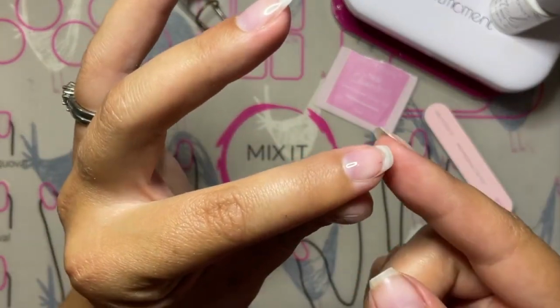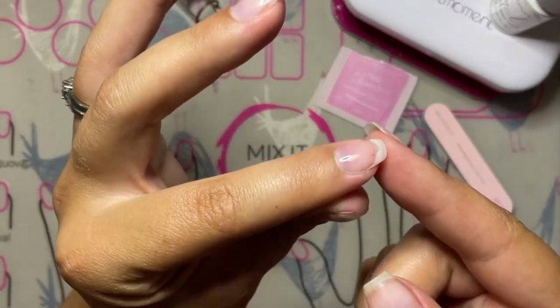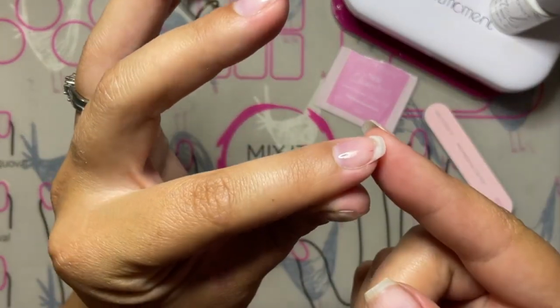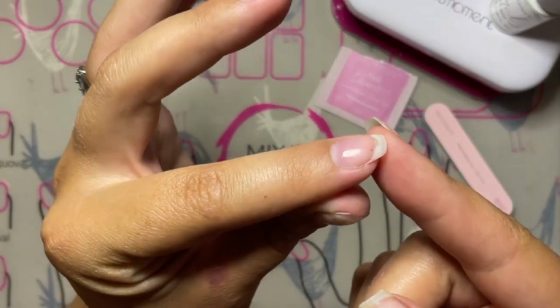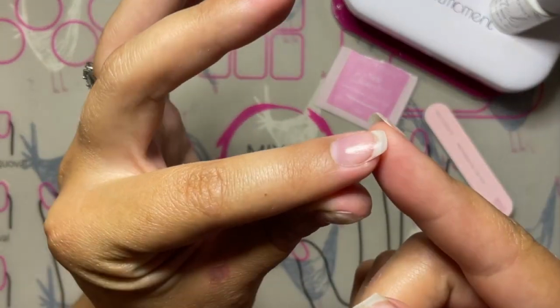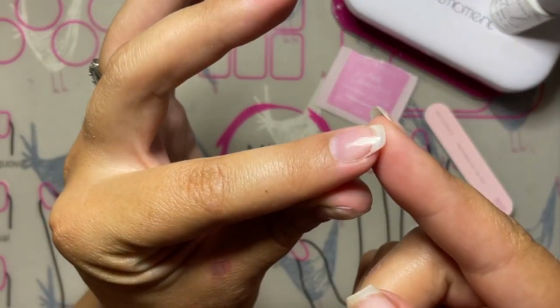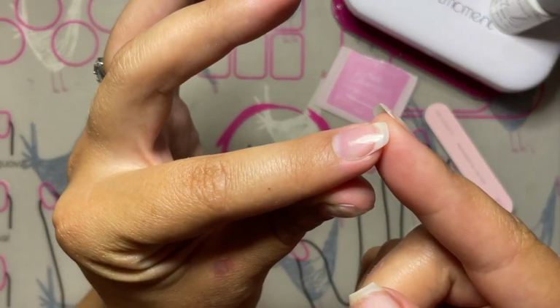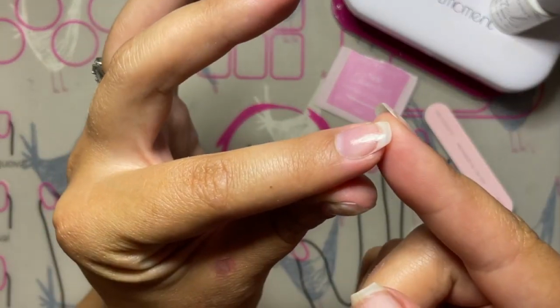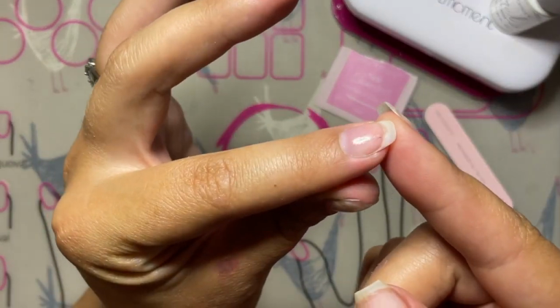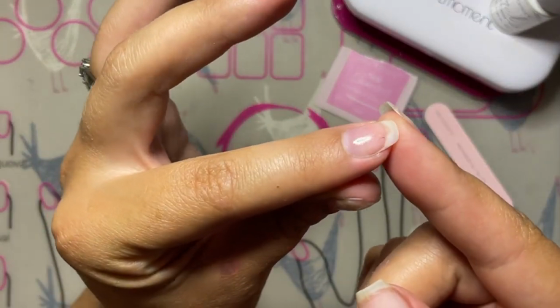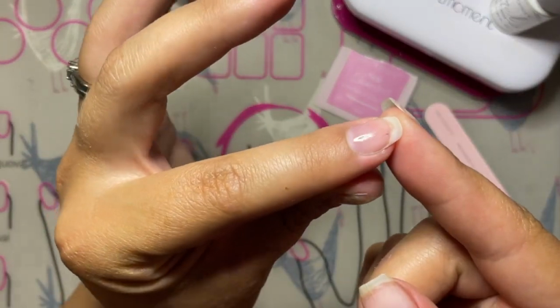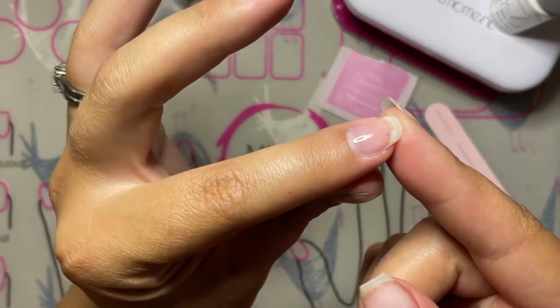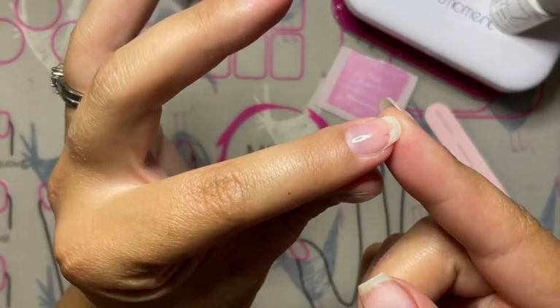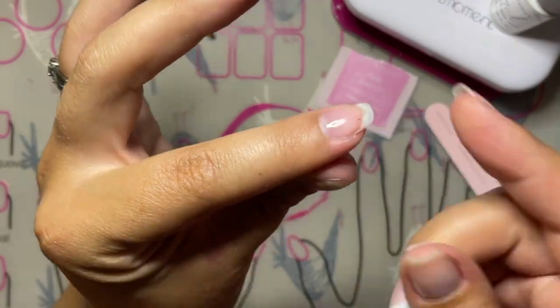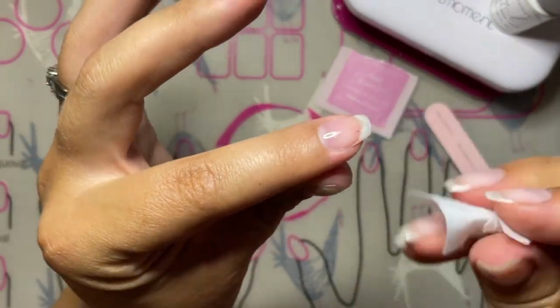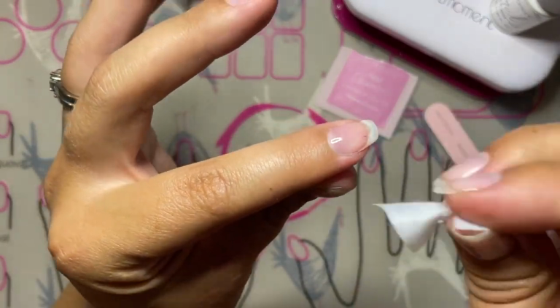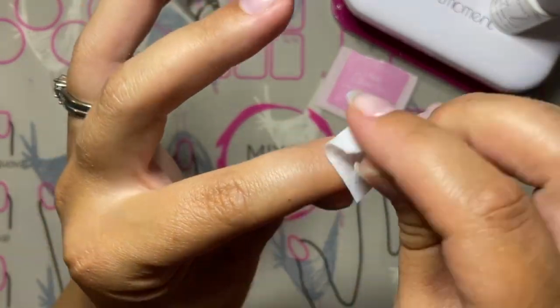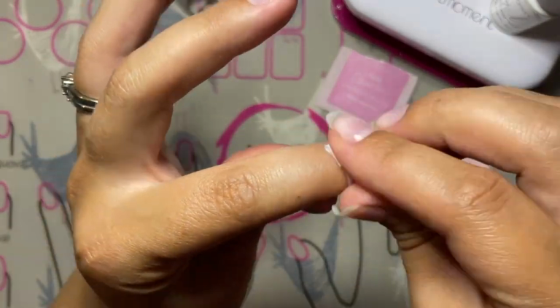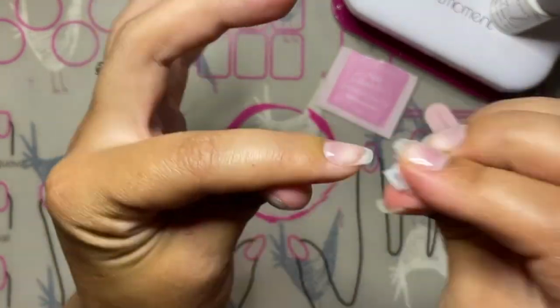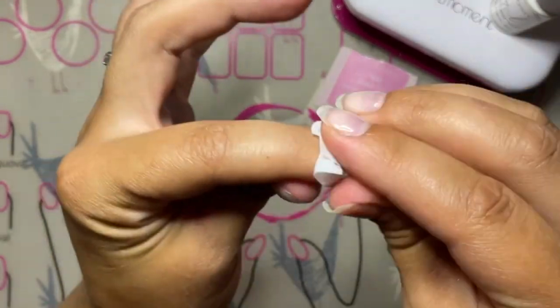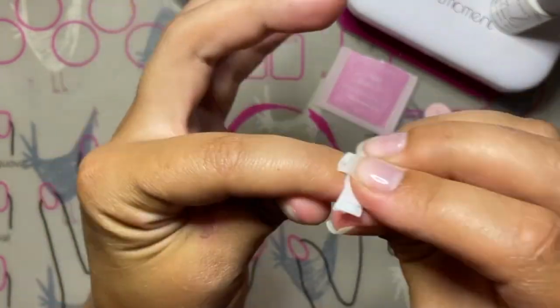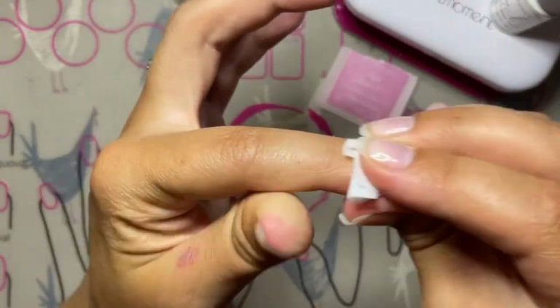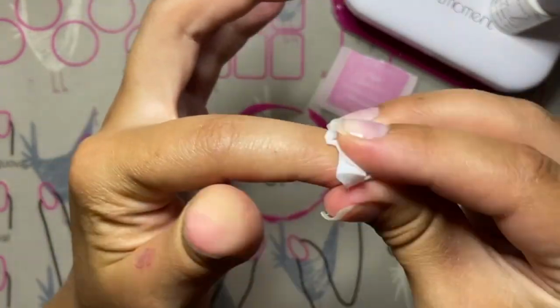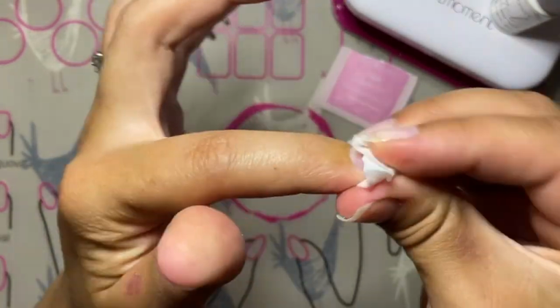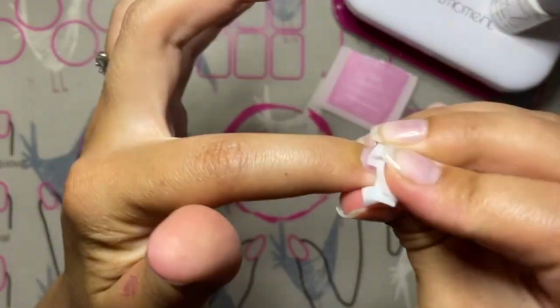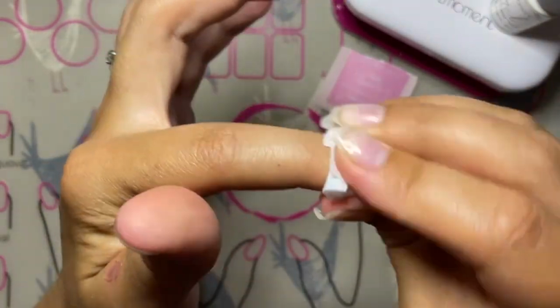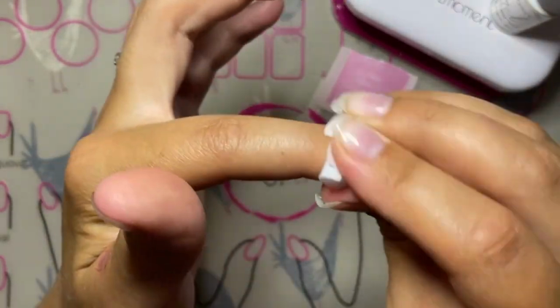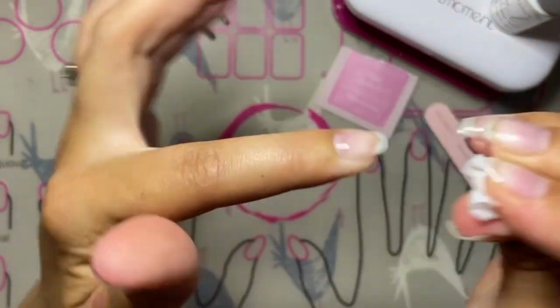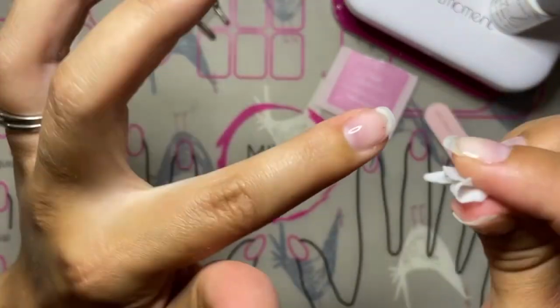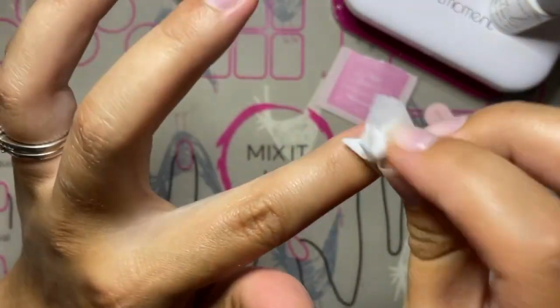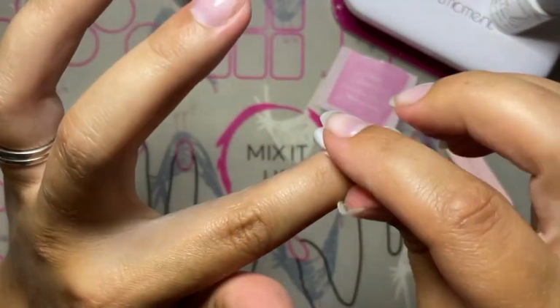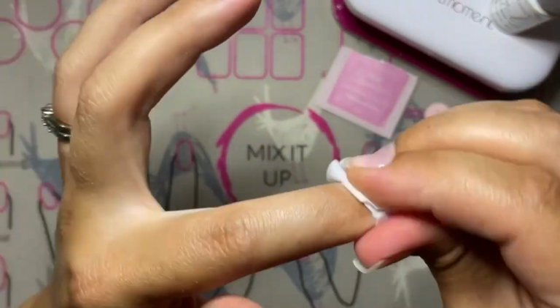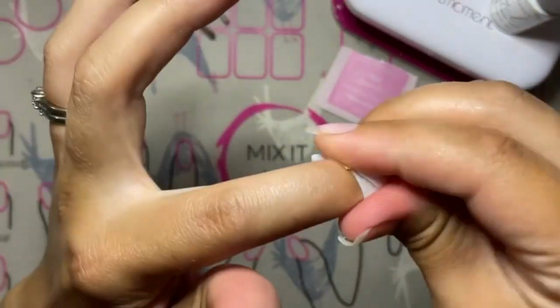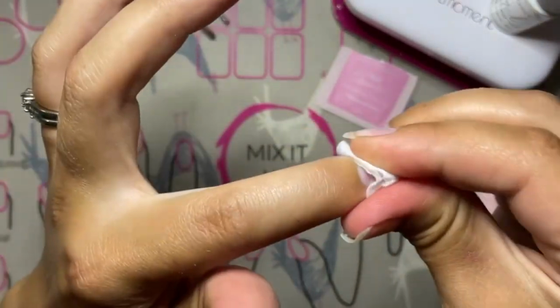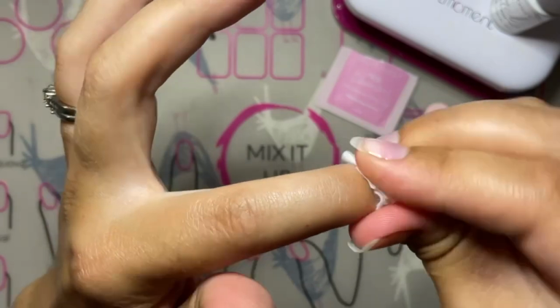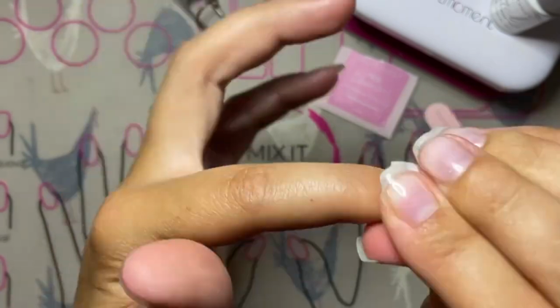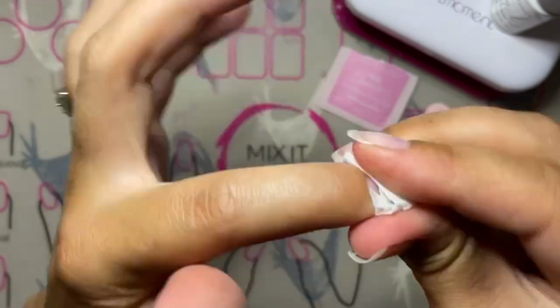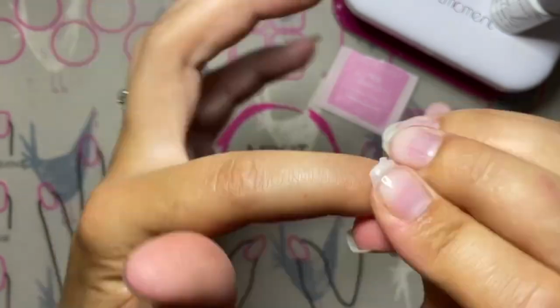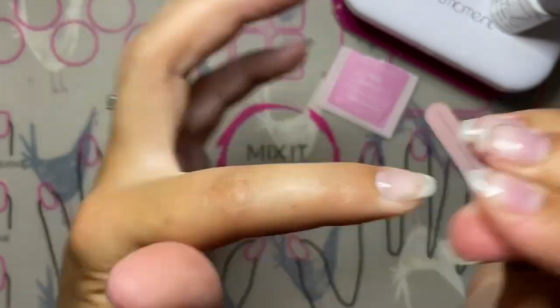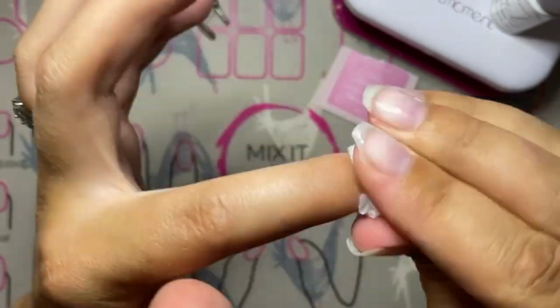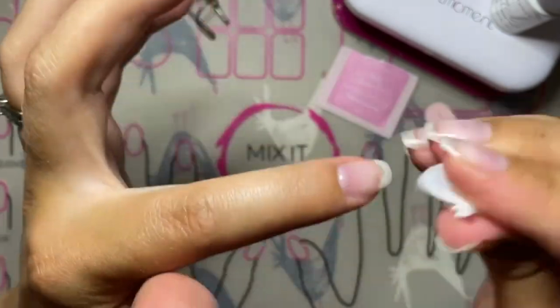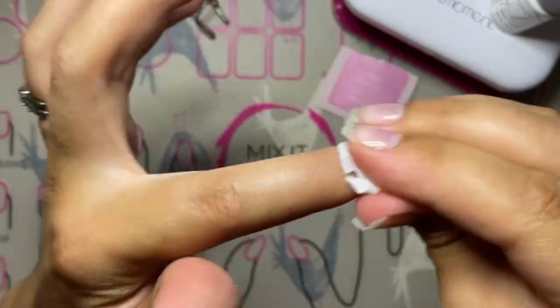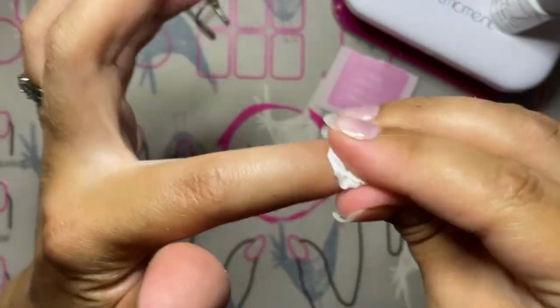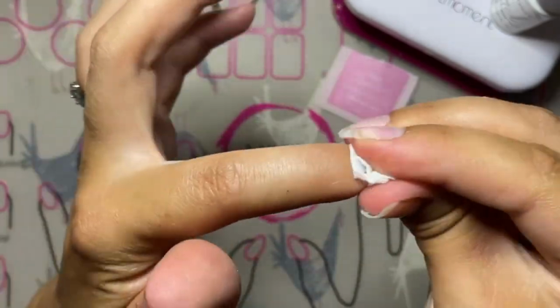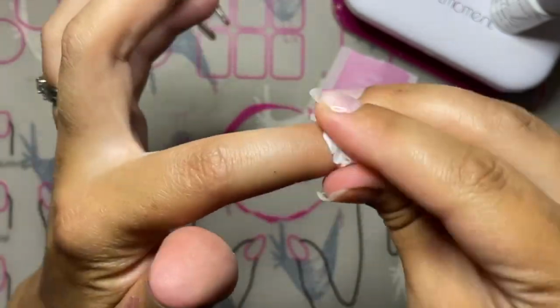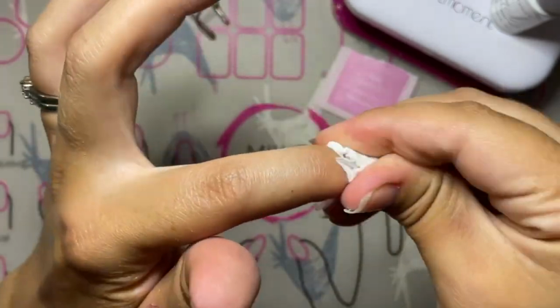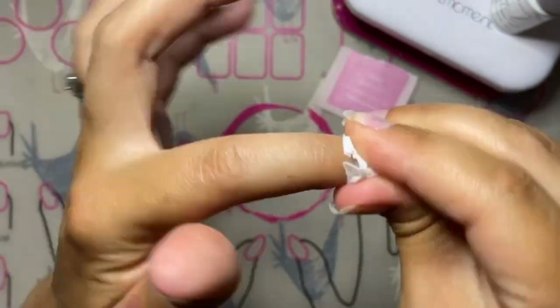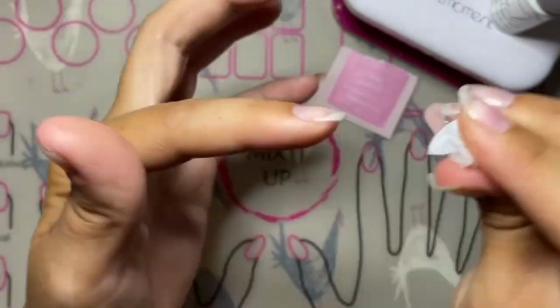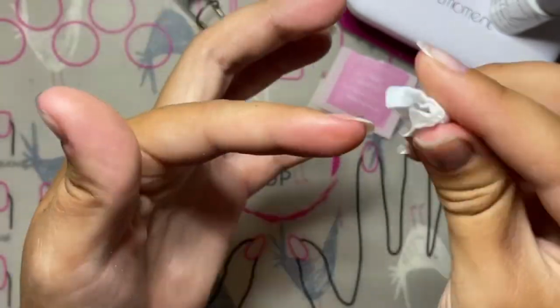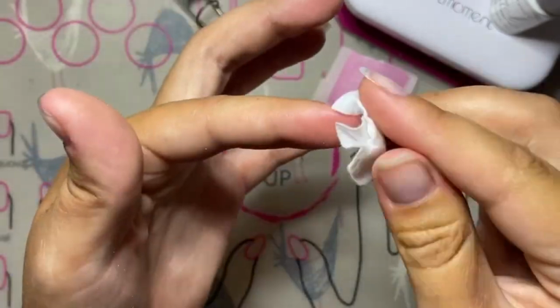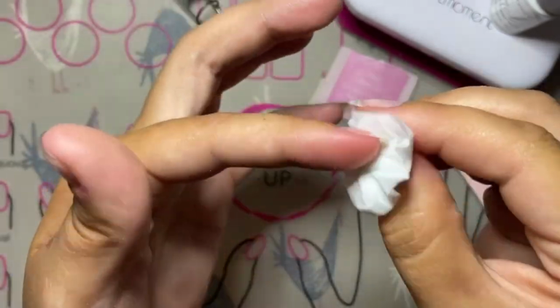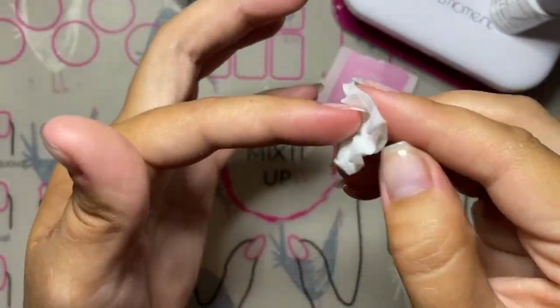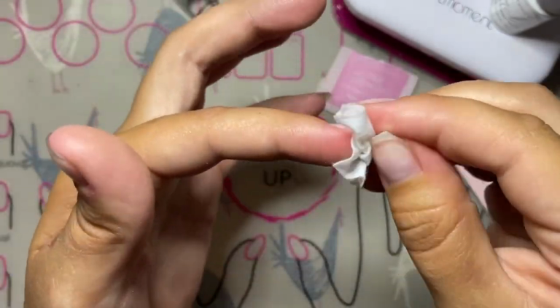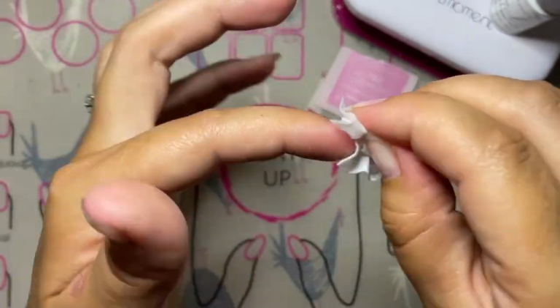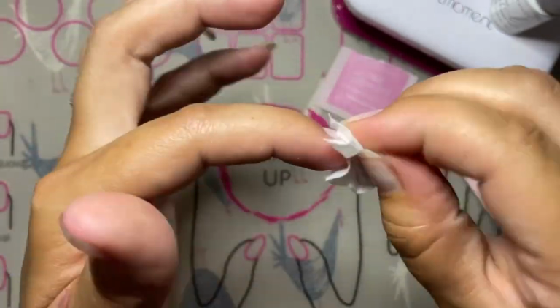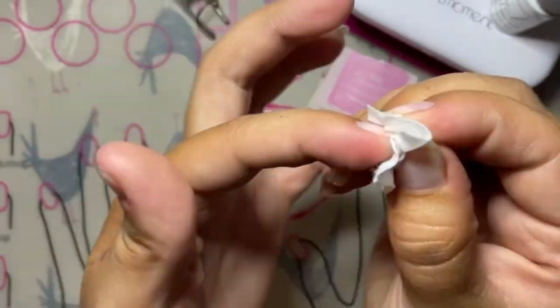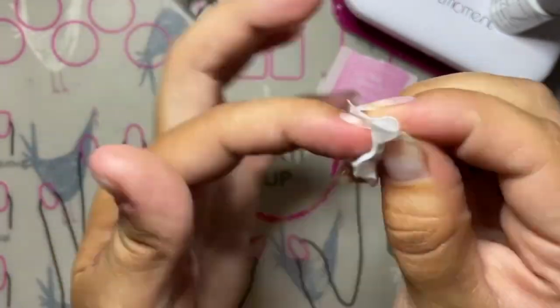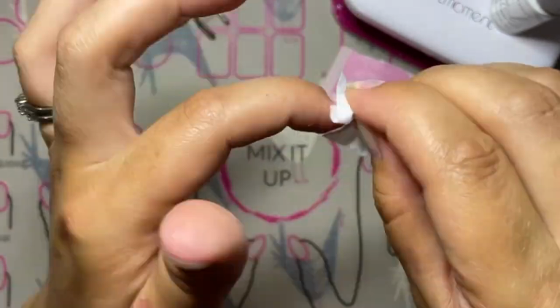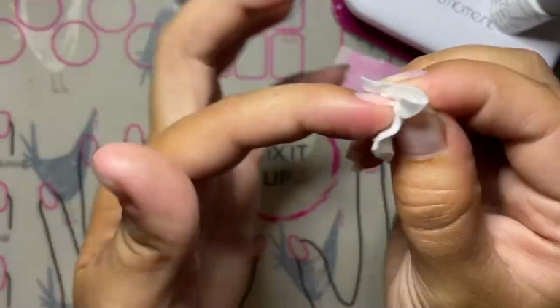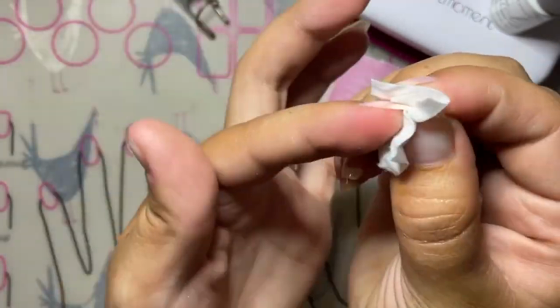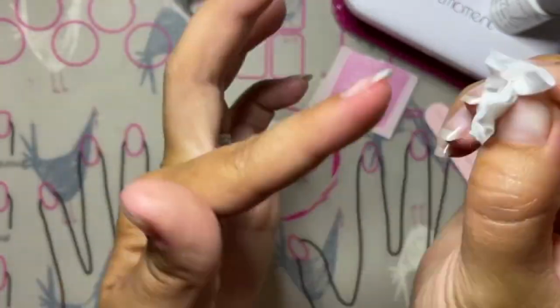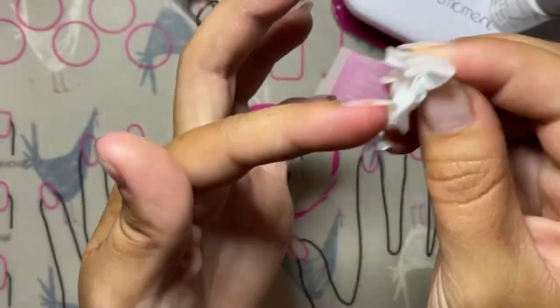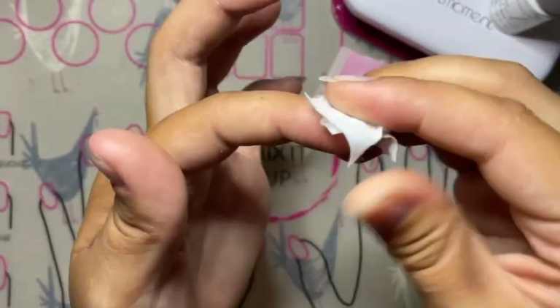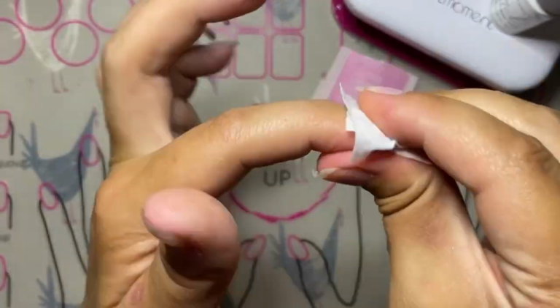After curing, there is going to be a tacky layer on the Gel Xtend — just wipe it off with a cleanser pad before moving forward.